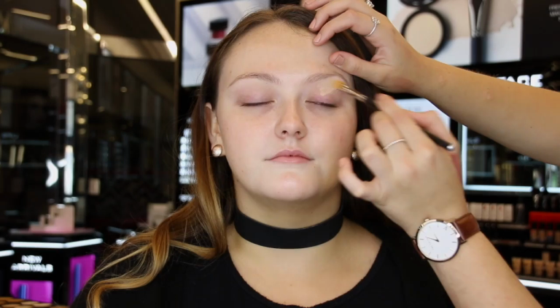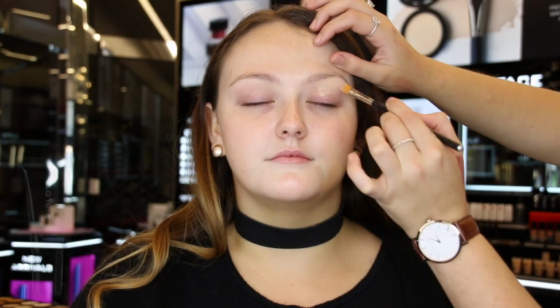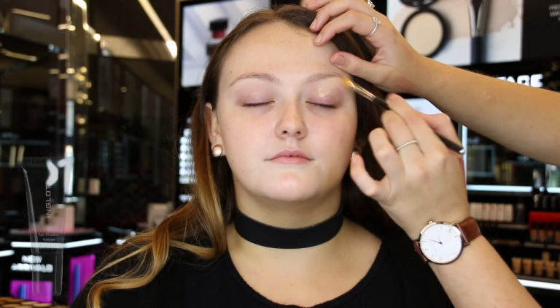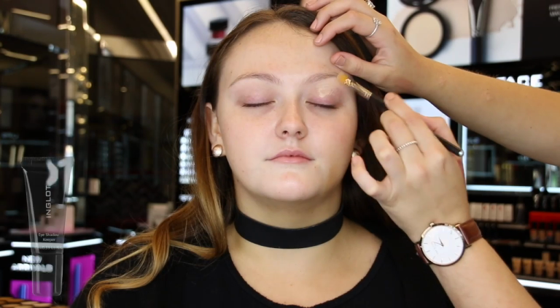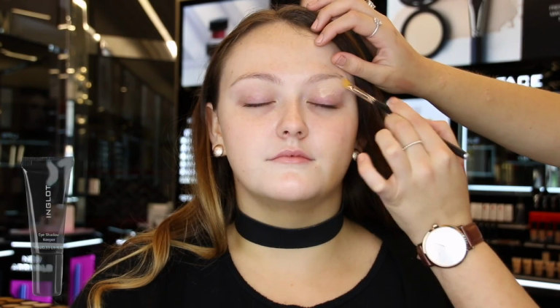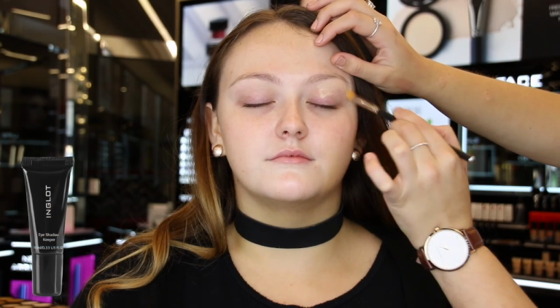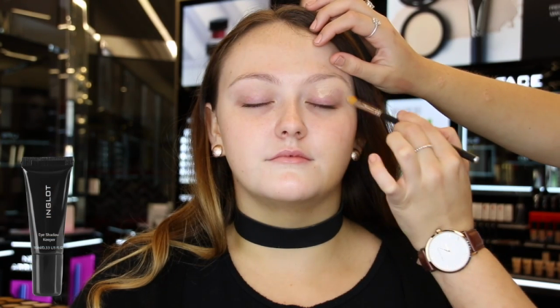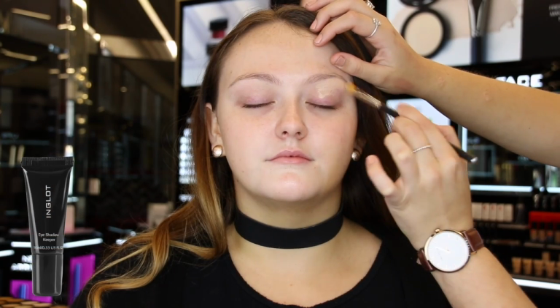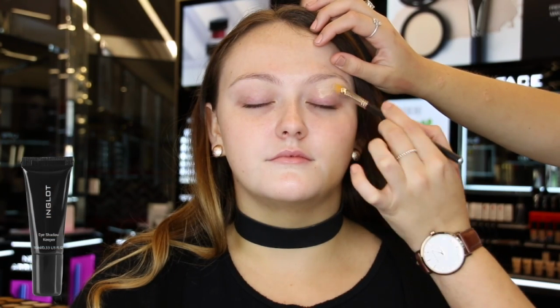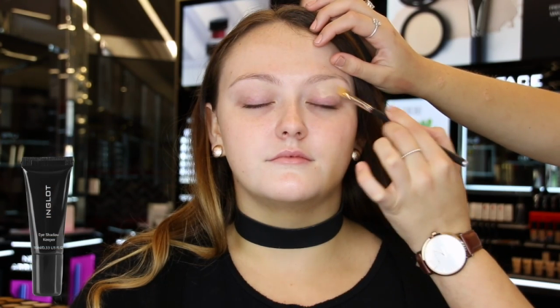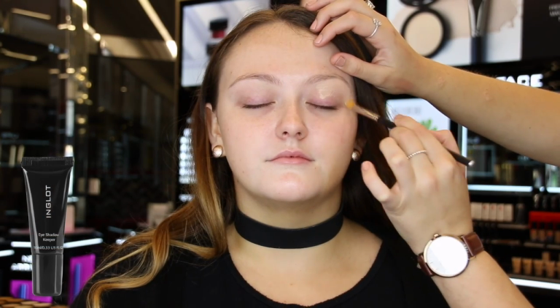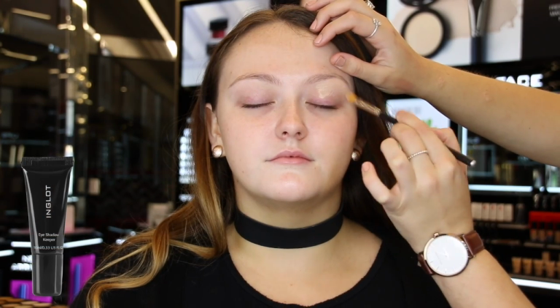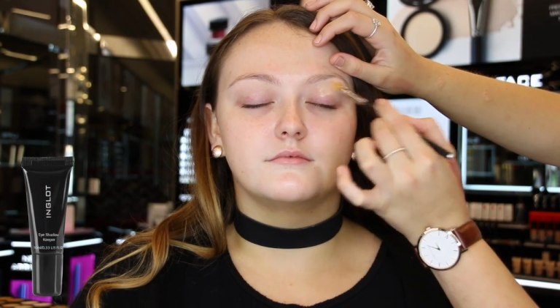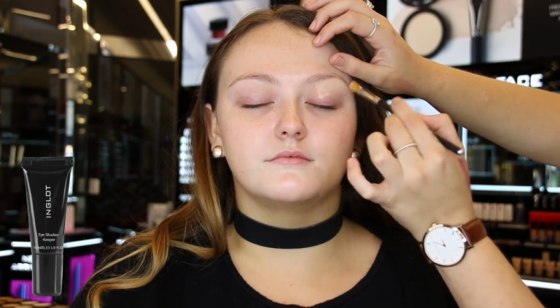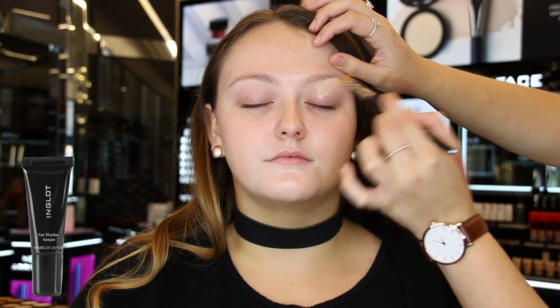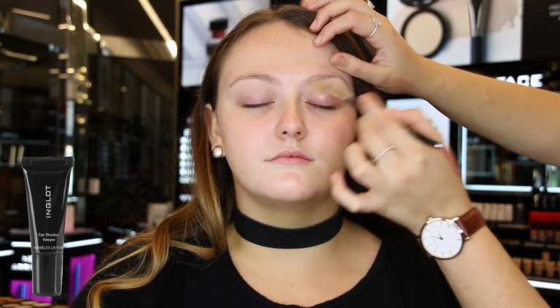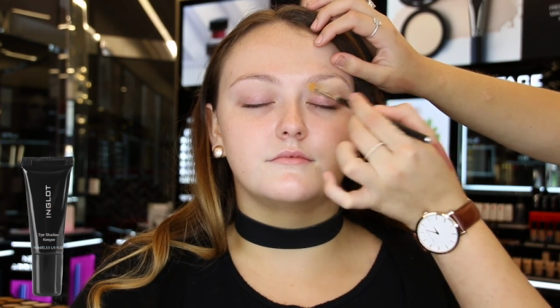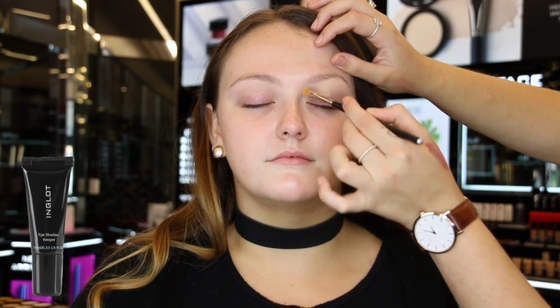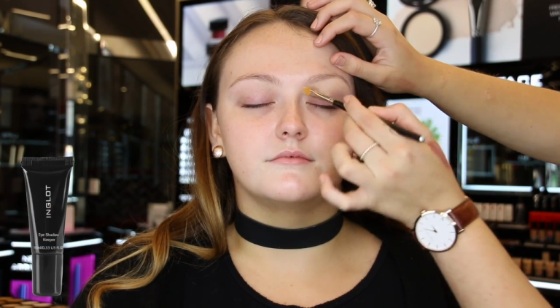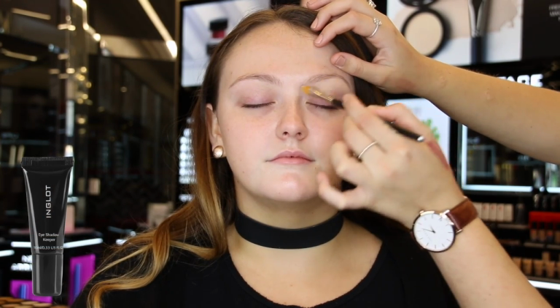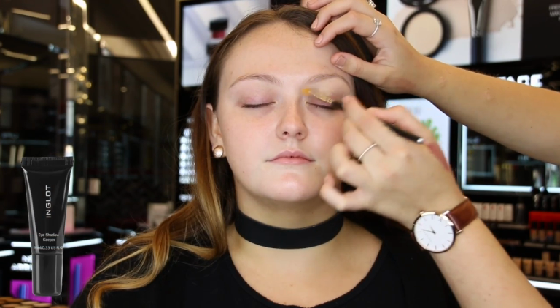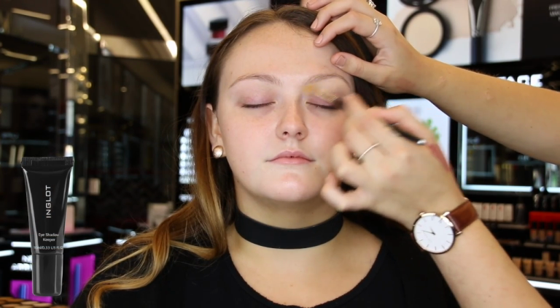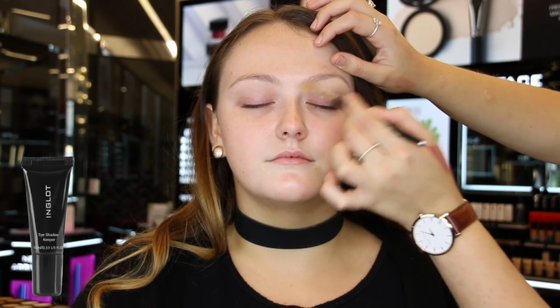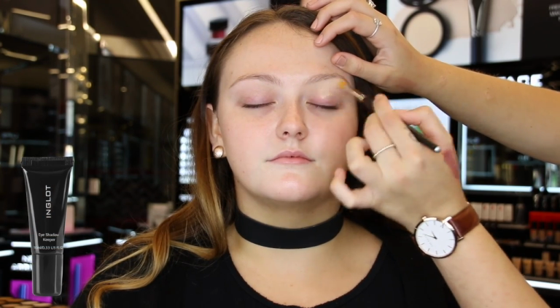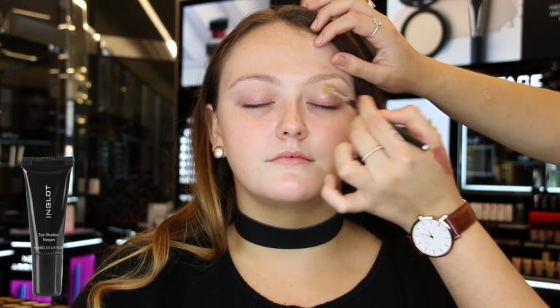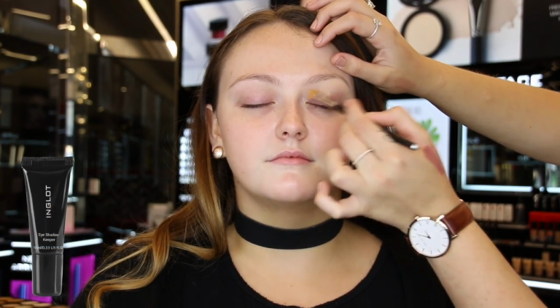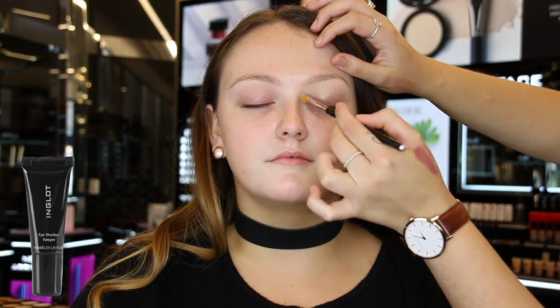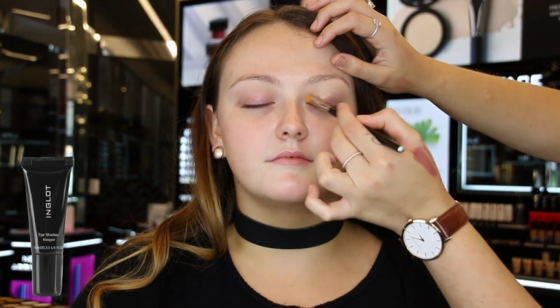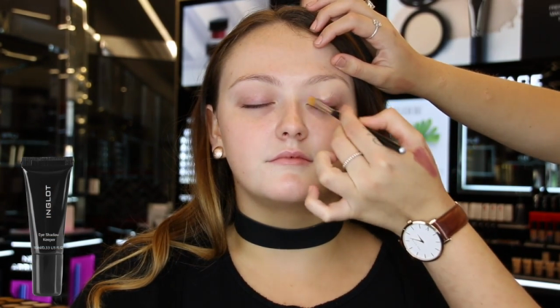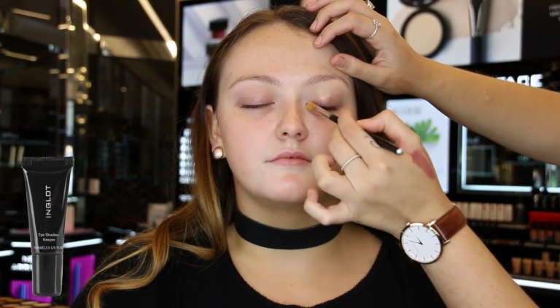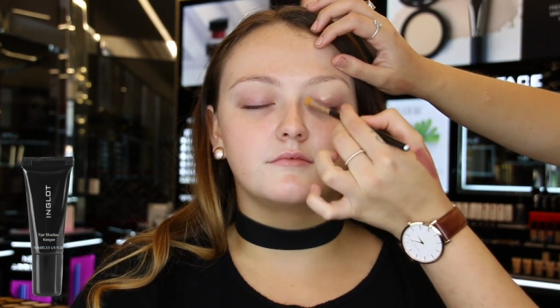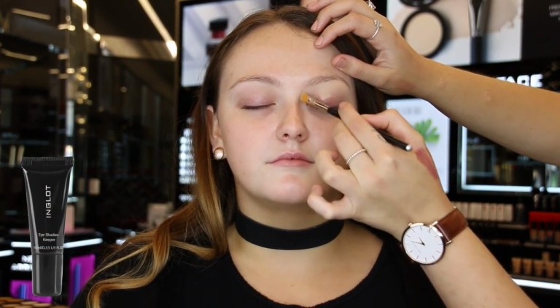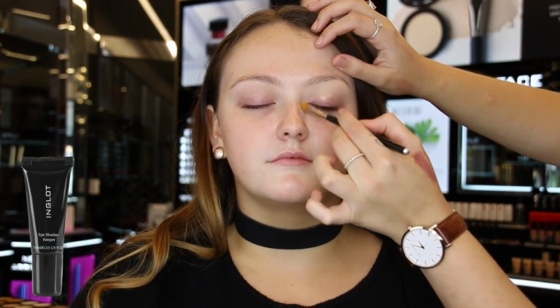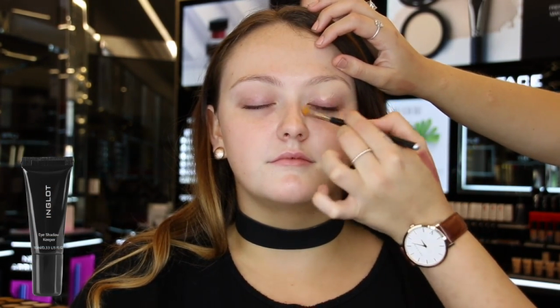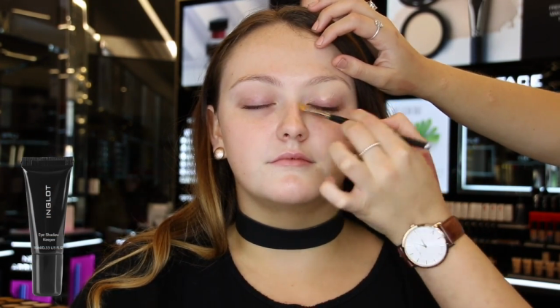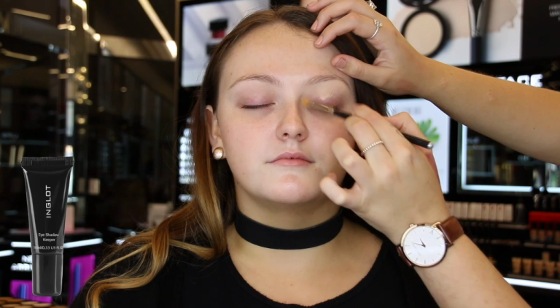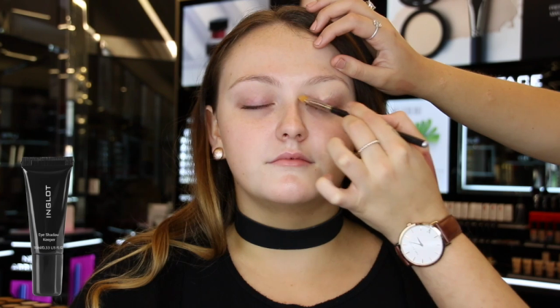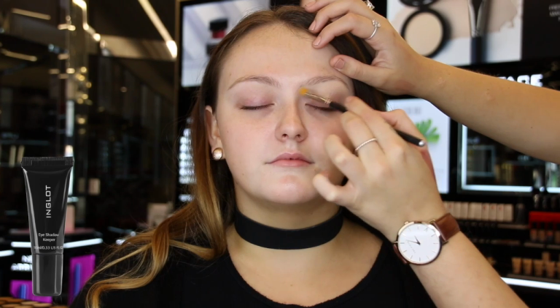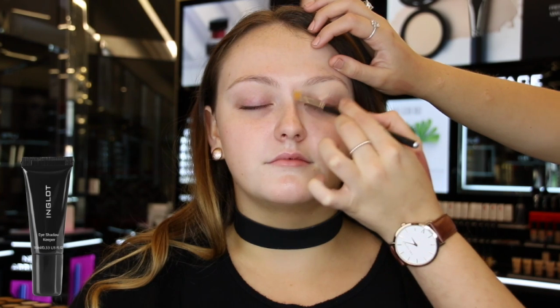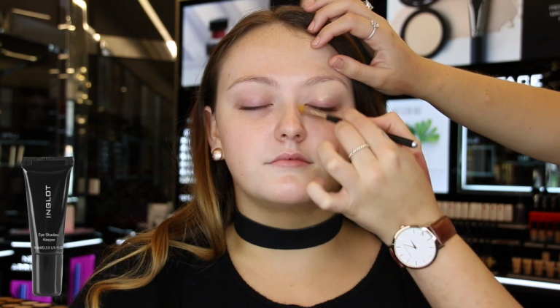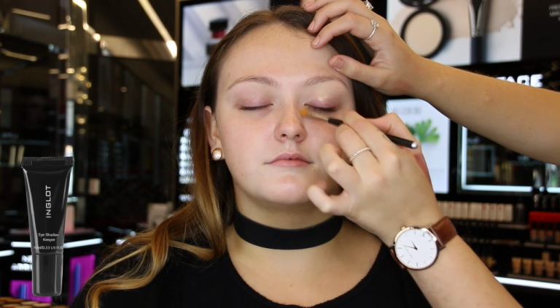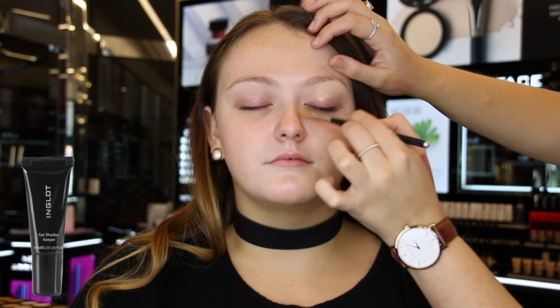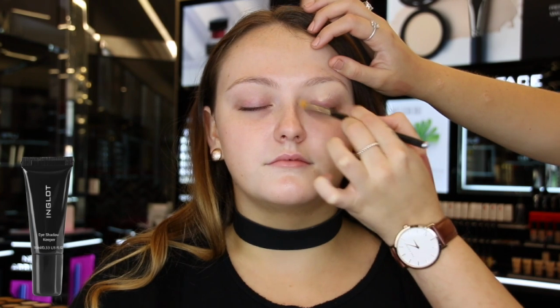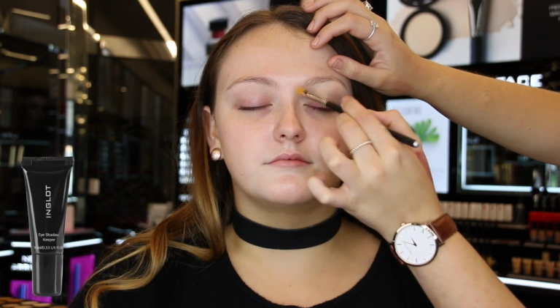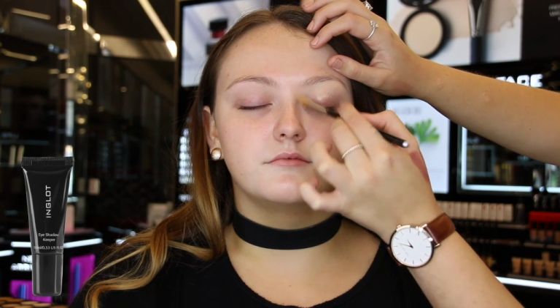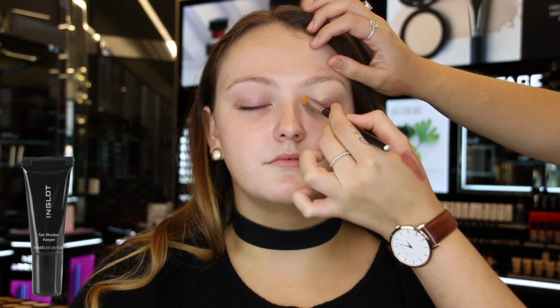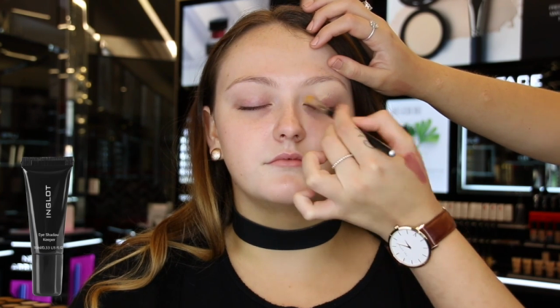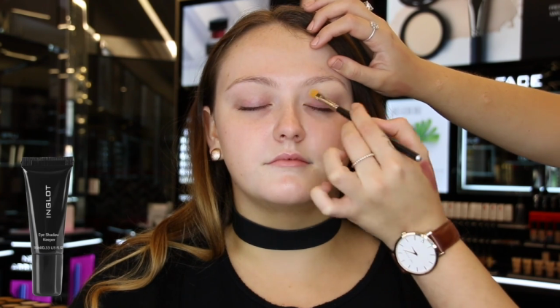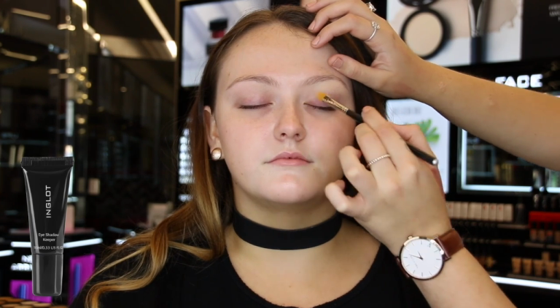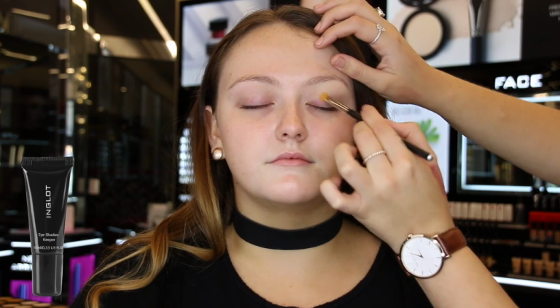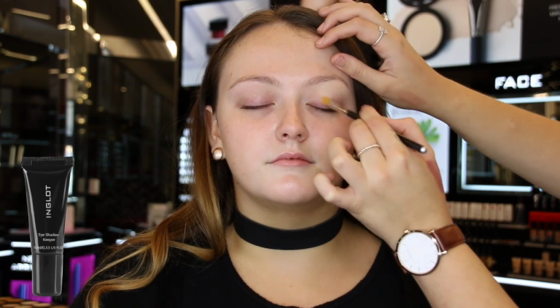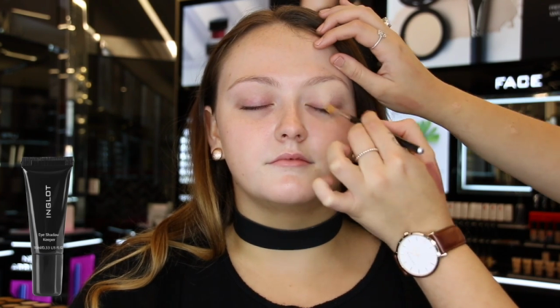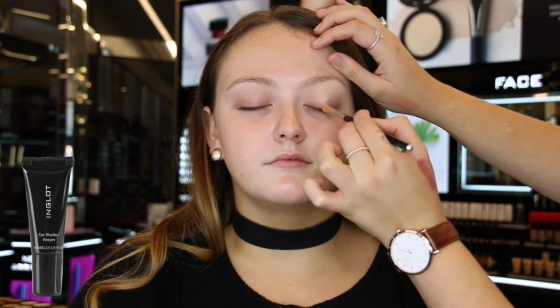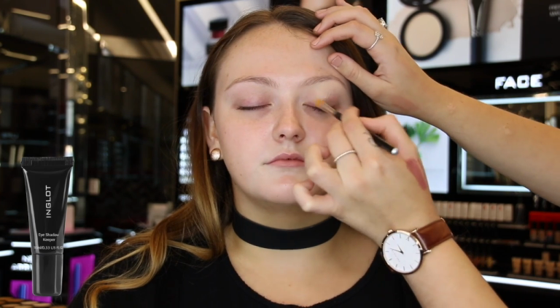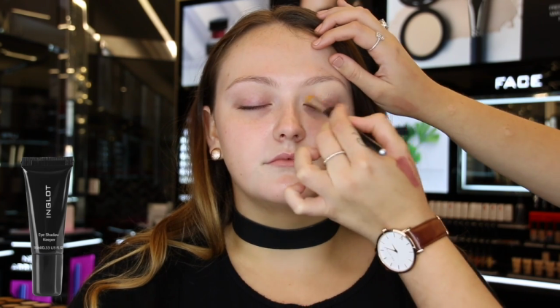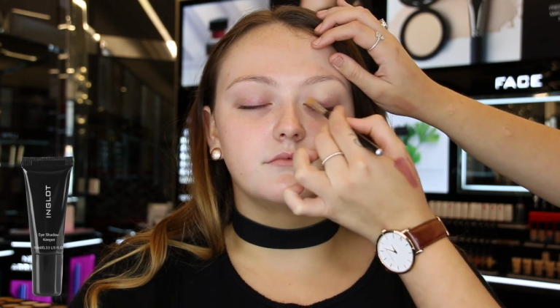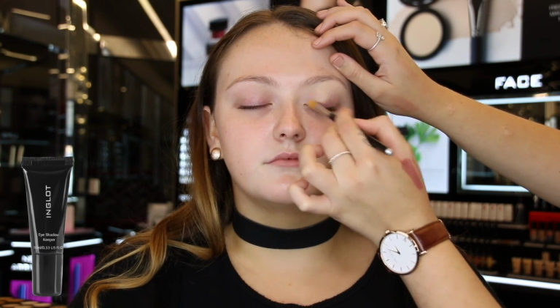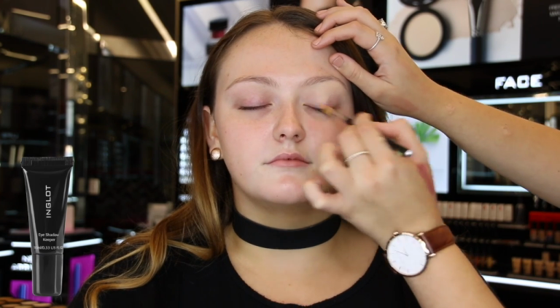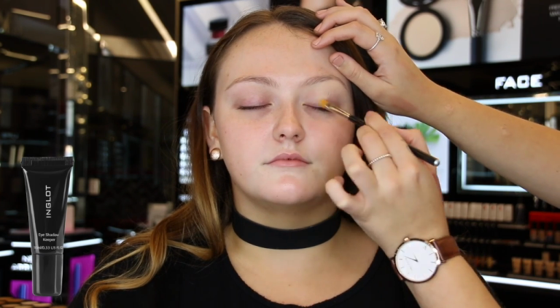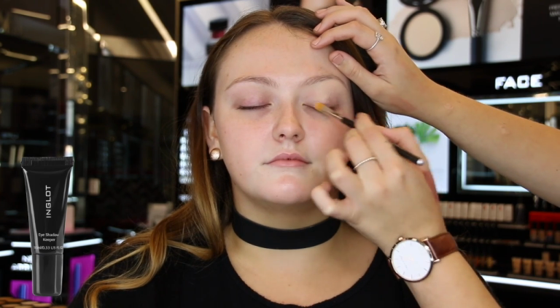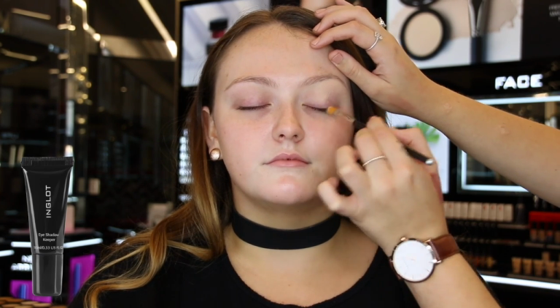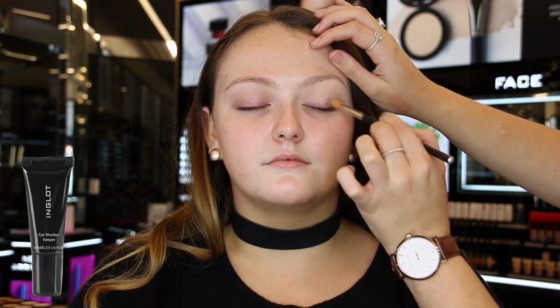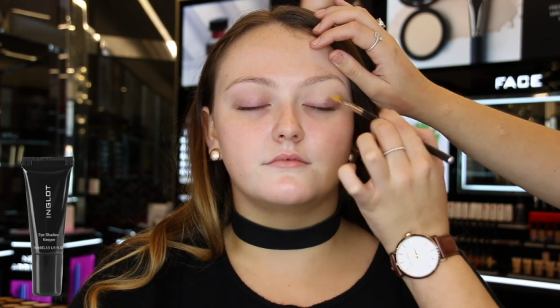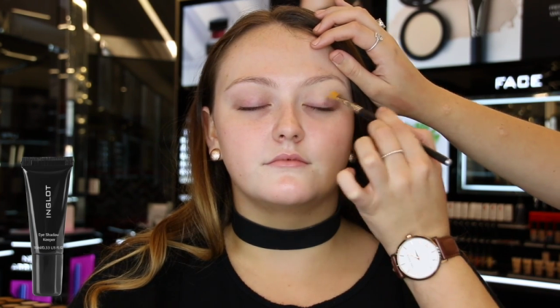I'm starting off by priming the eyelids with the eyeshadow keeper. If you're a returning subscriber, you would have noticed we almost always prime the eyes using this.